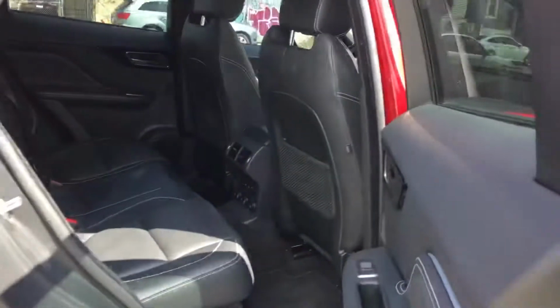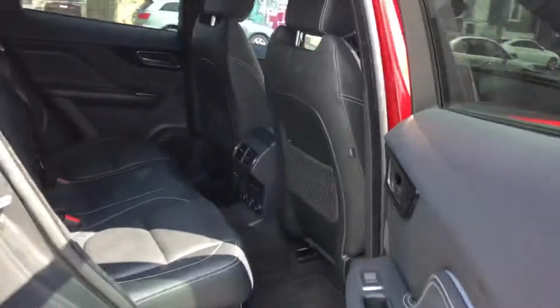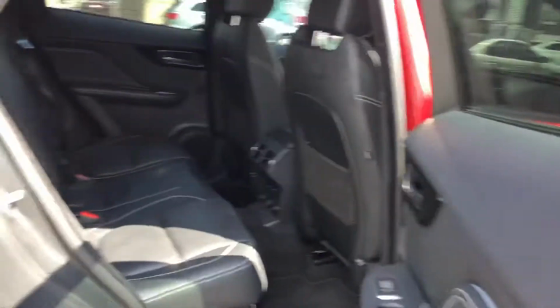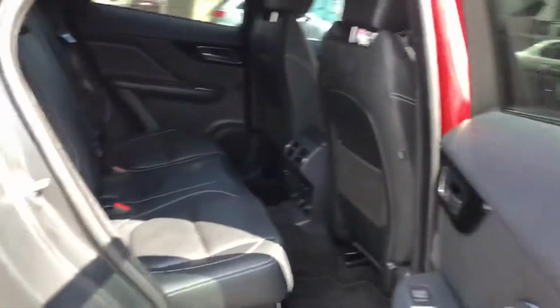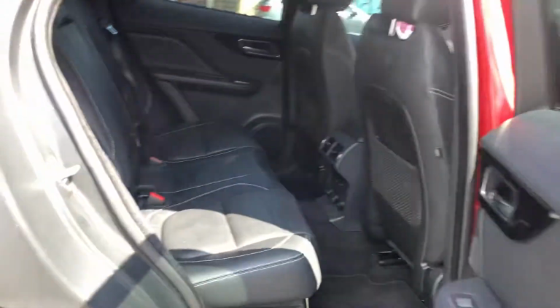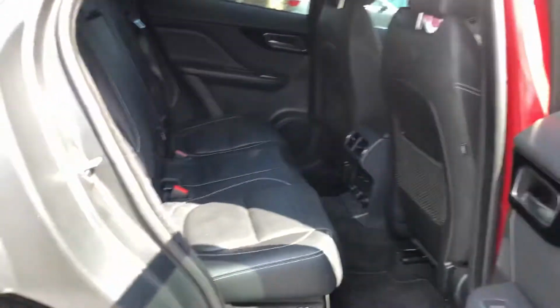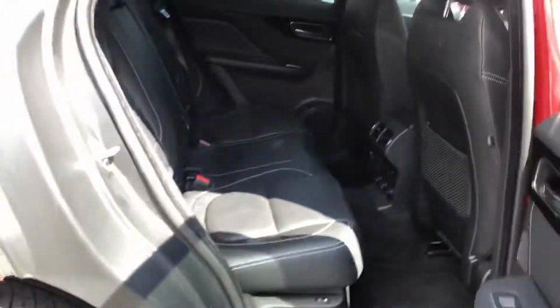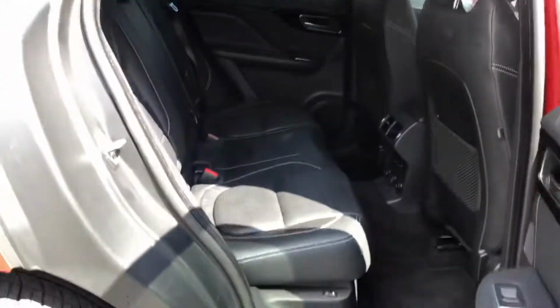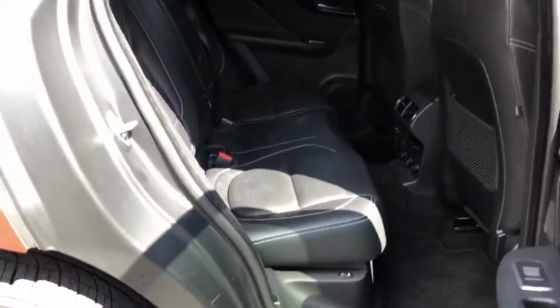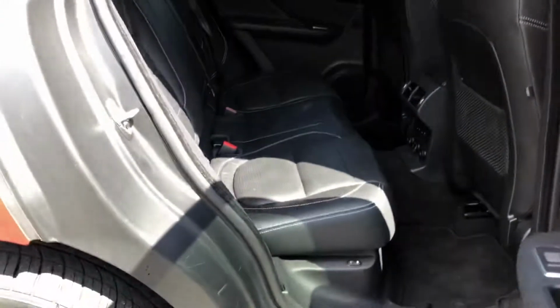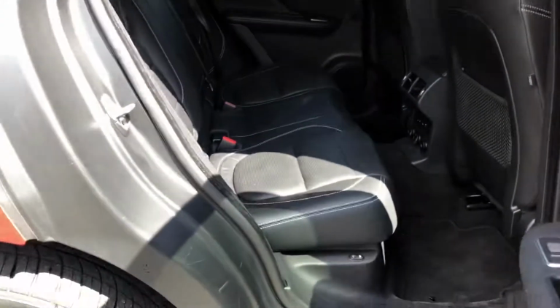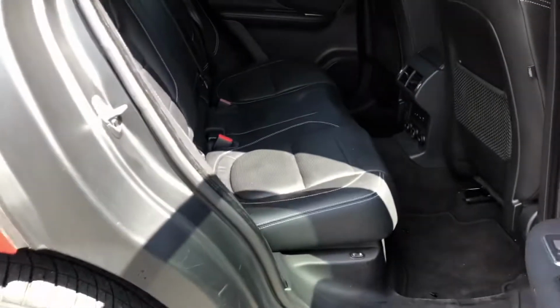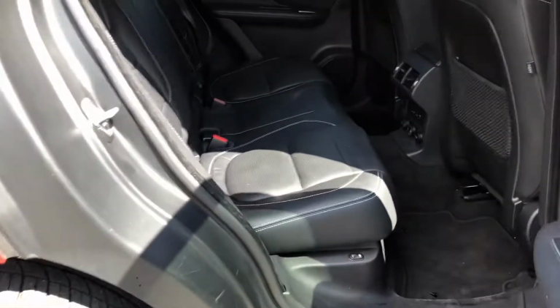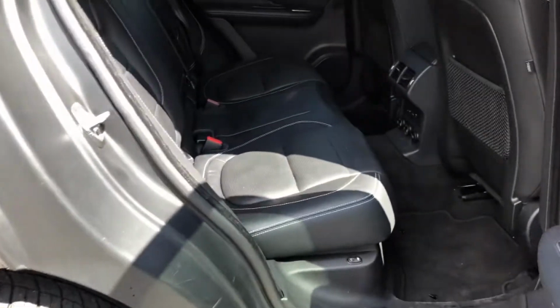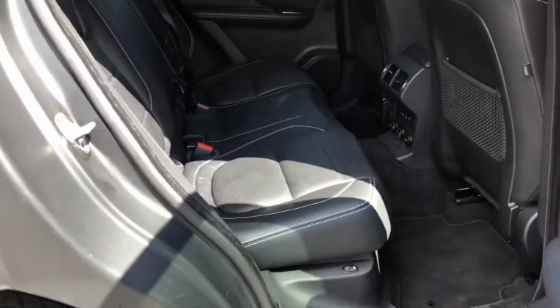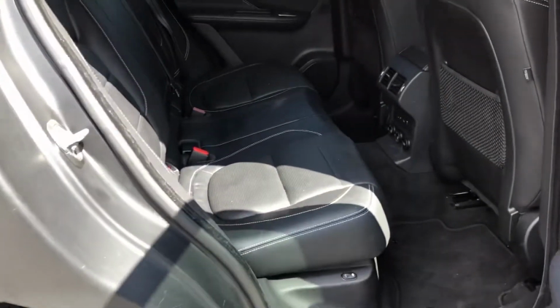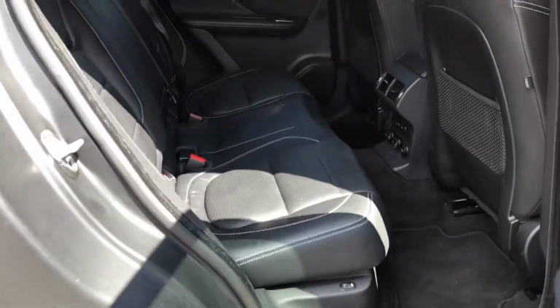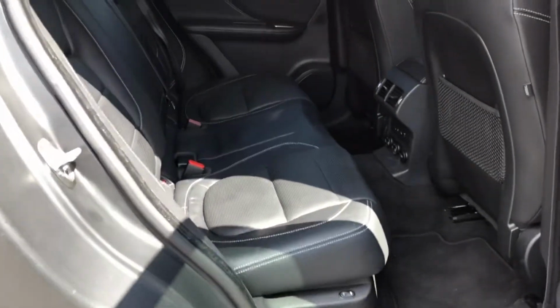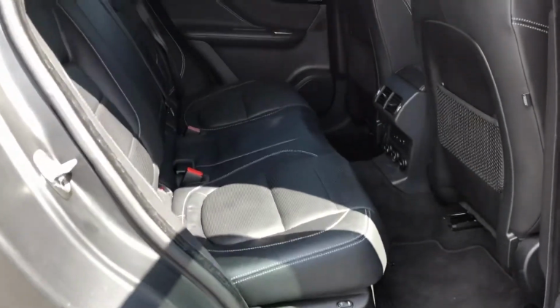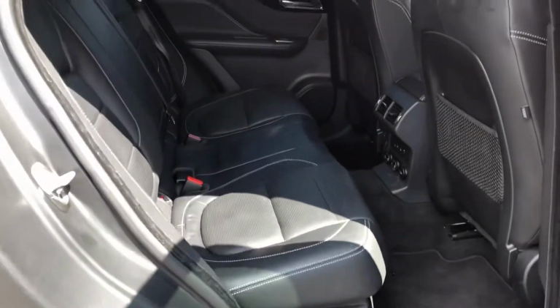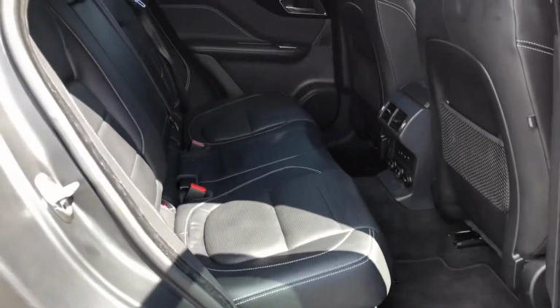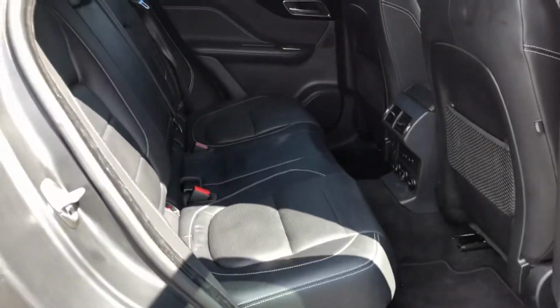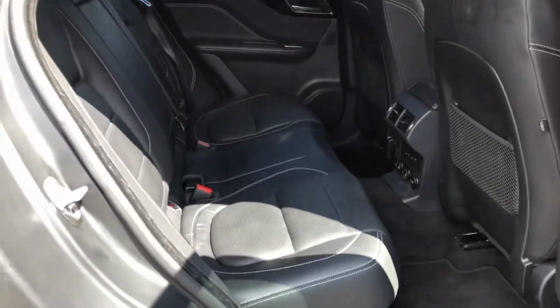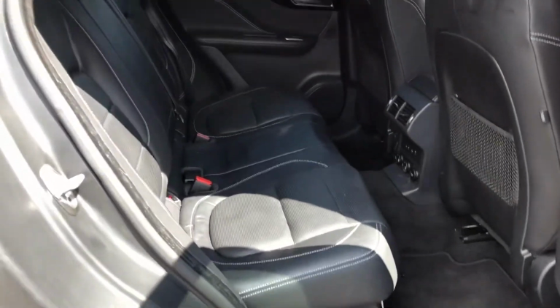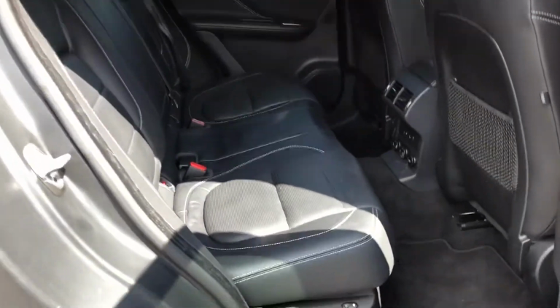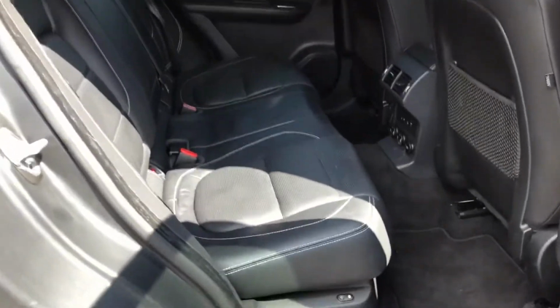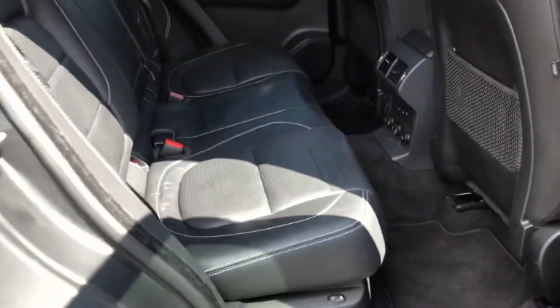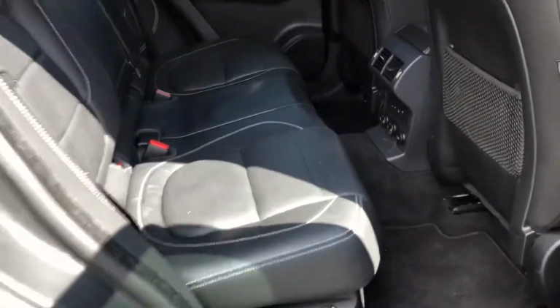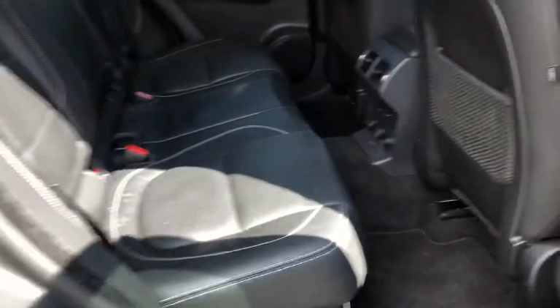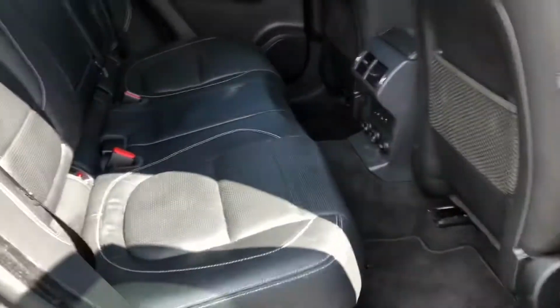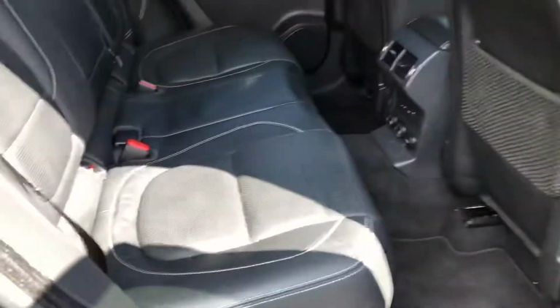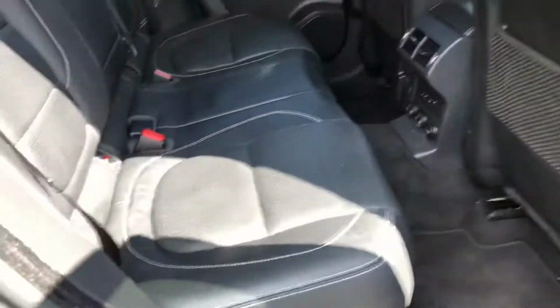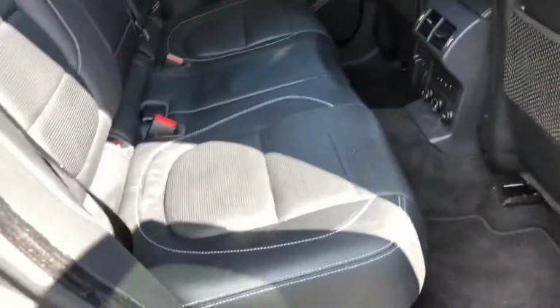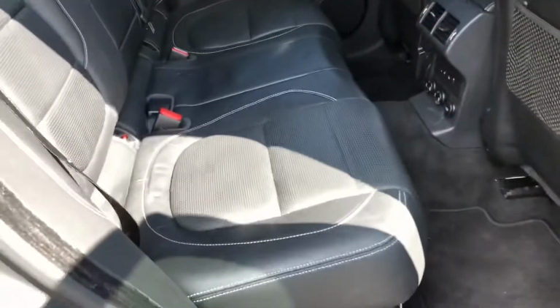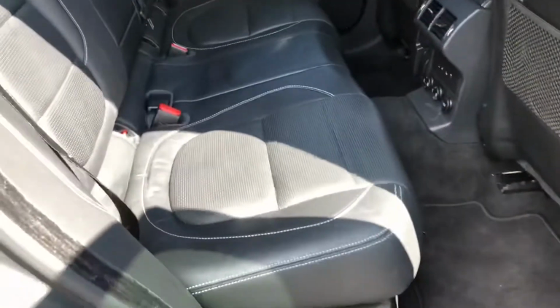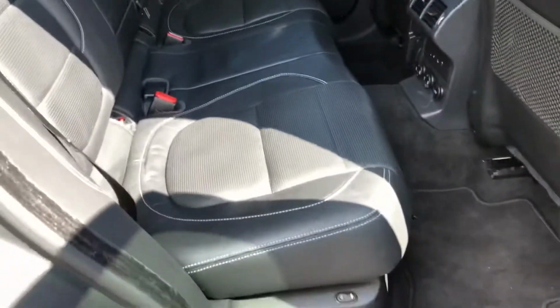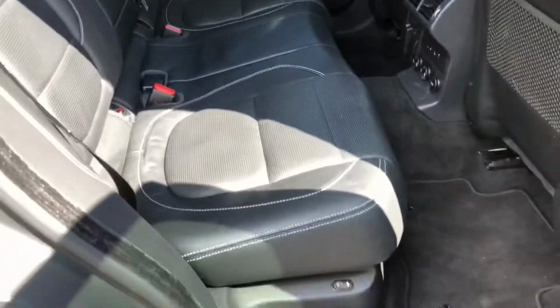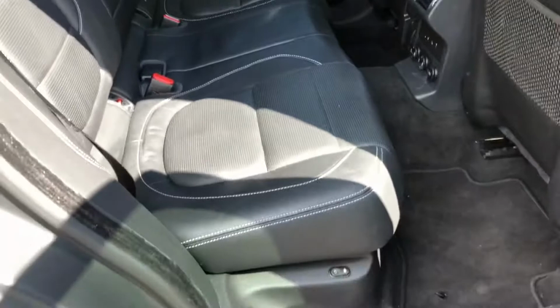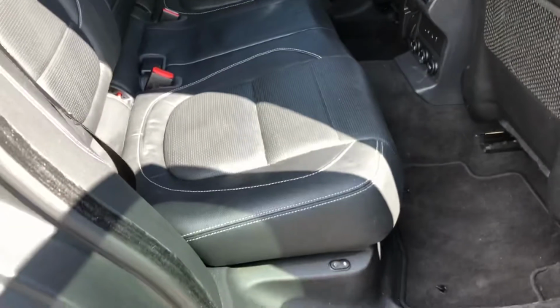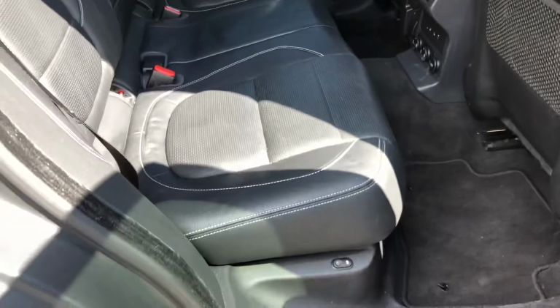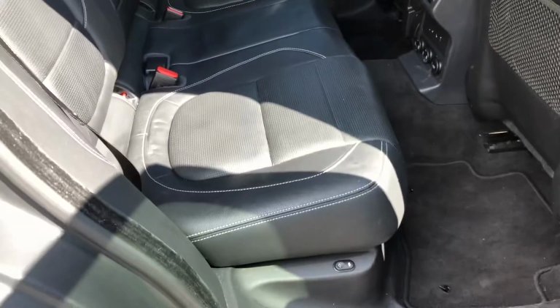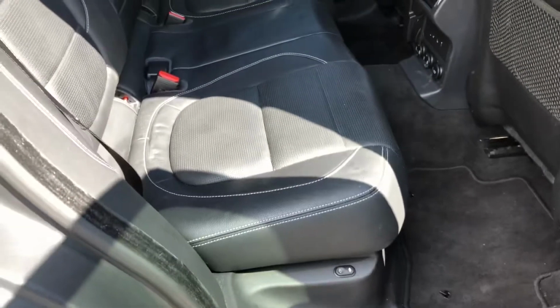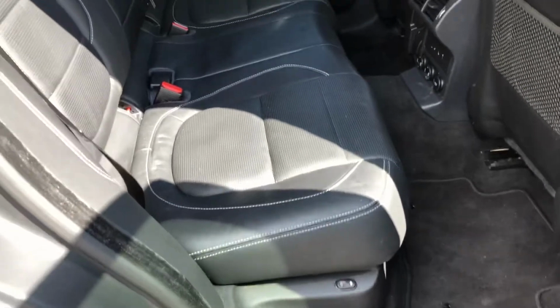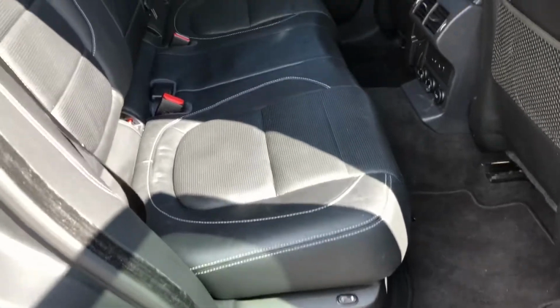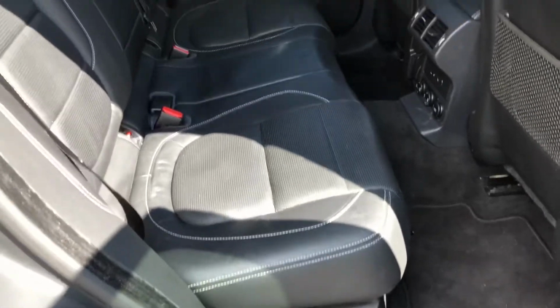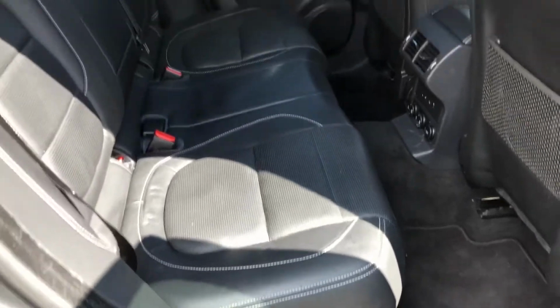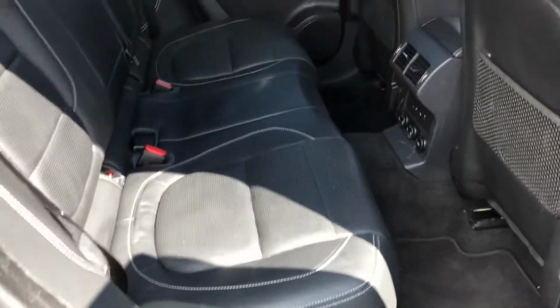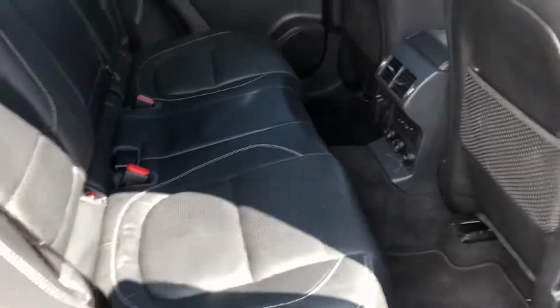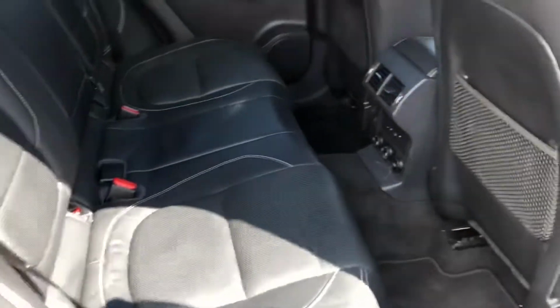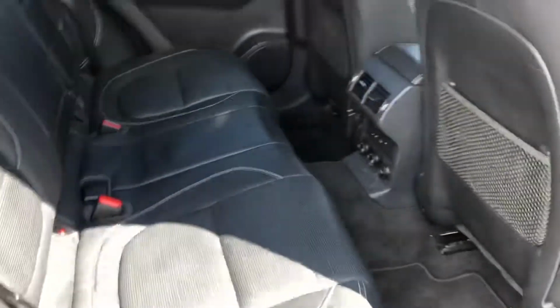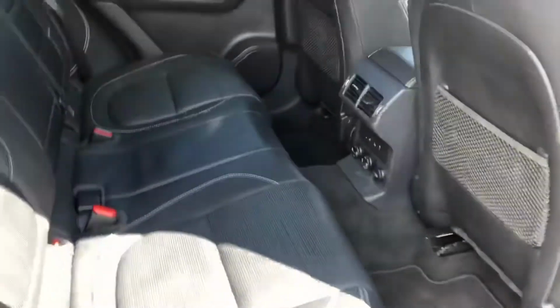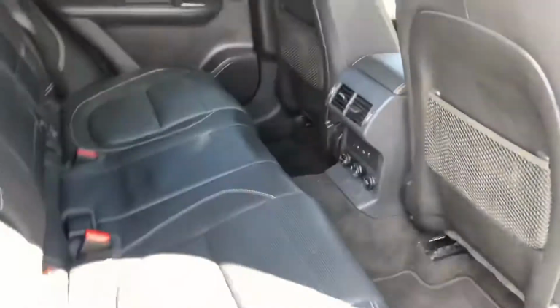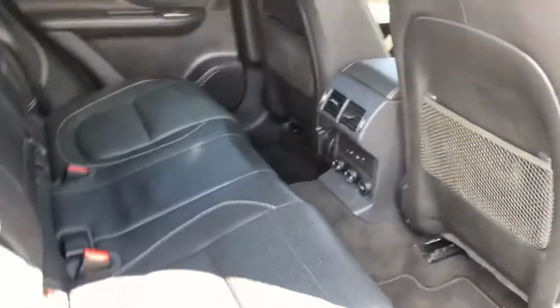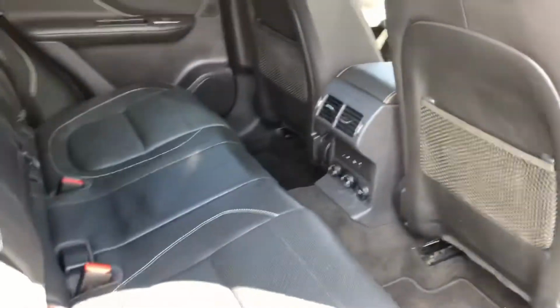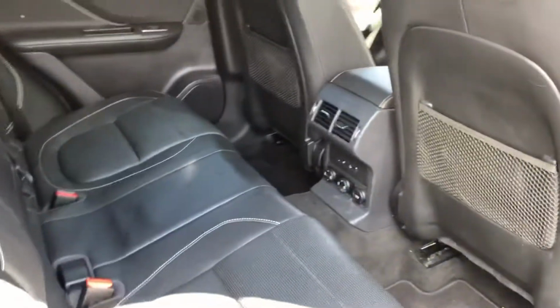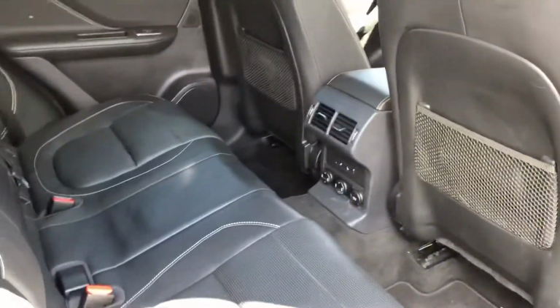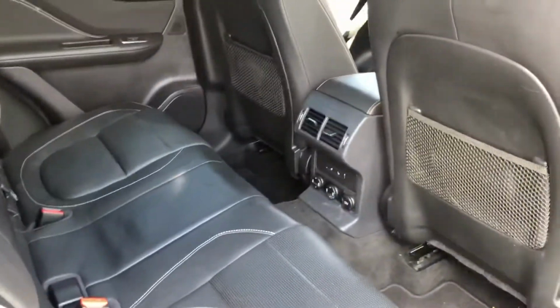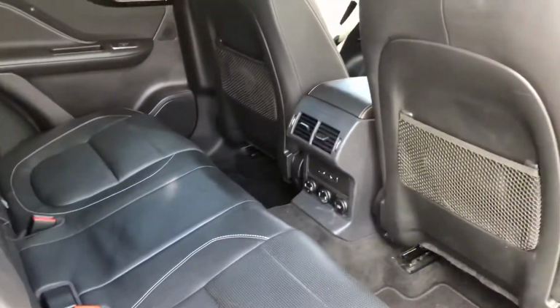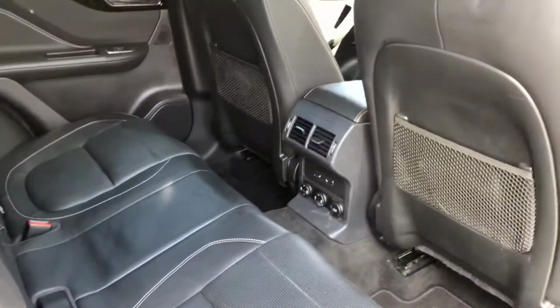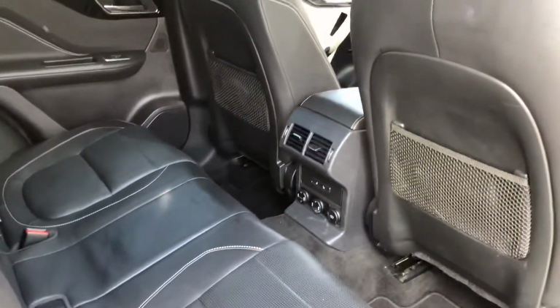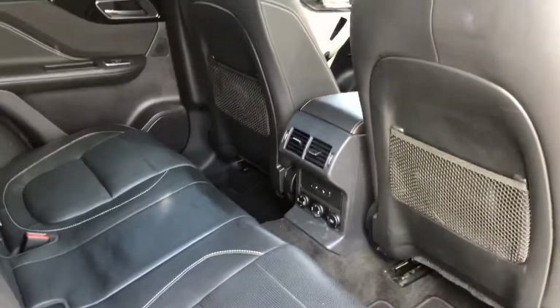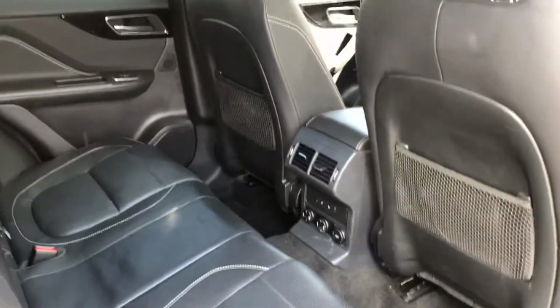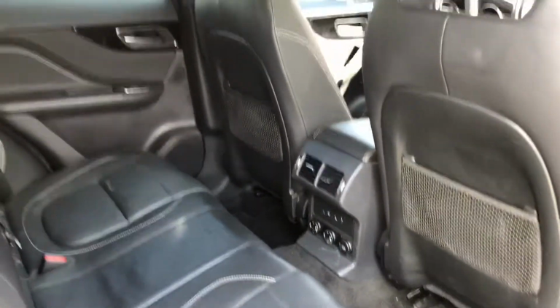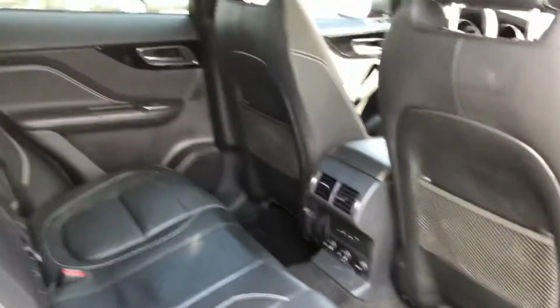In the rear it also has rear adjustable seating and seat warmers as well.